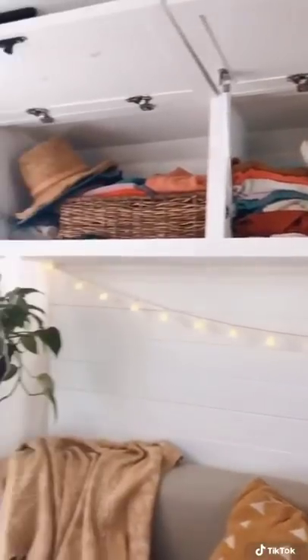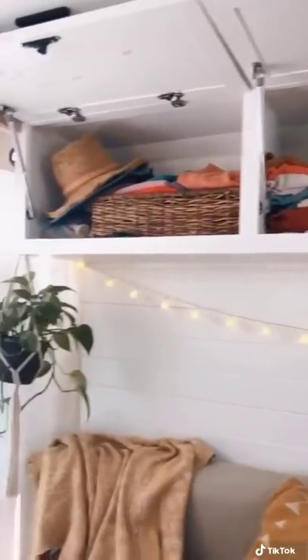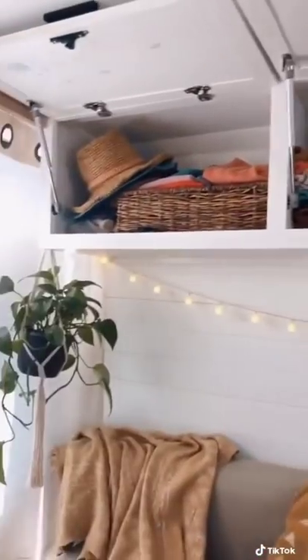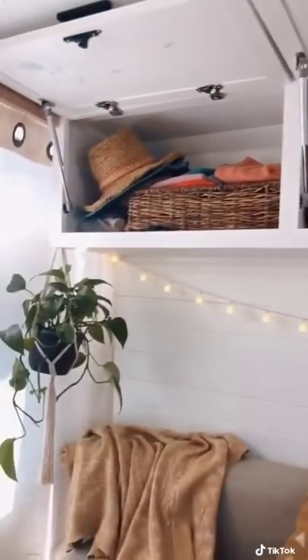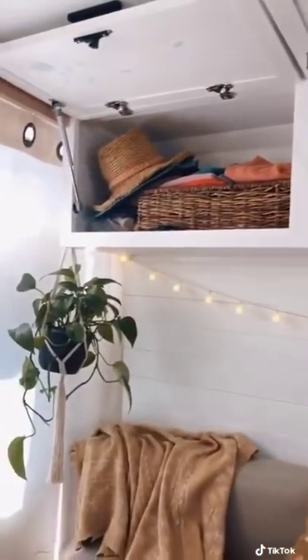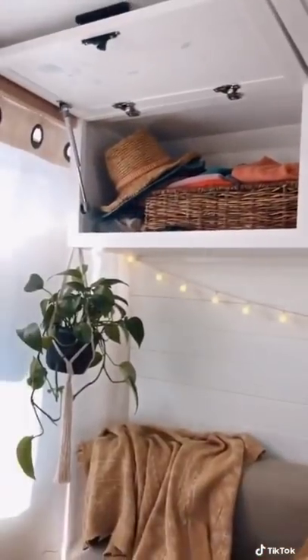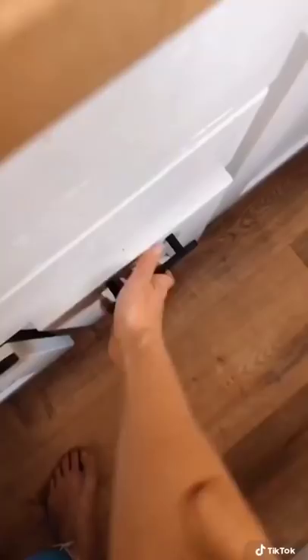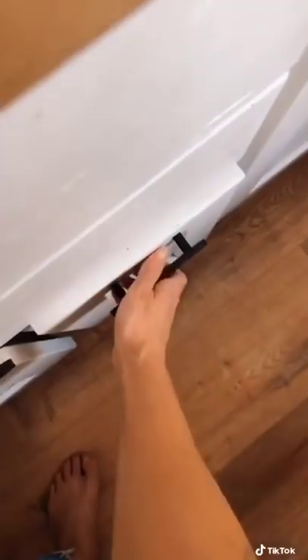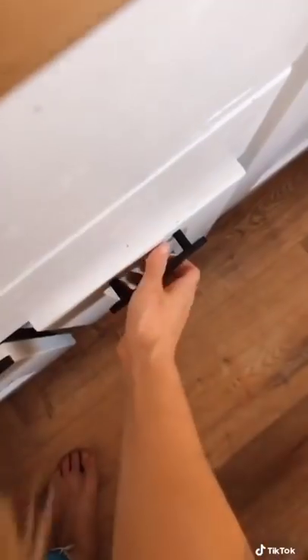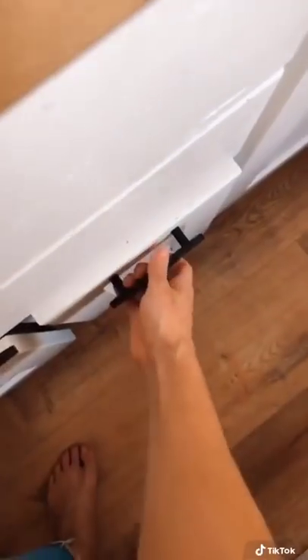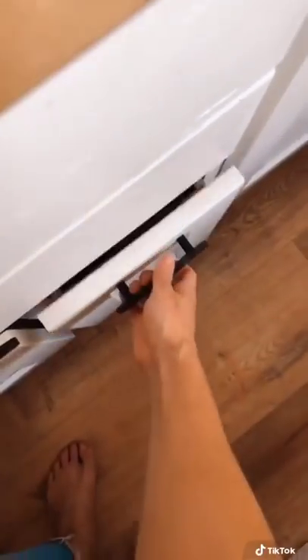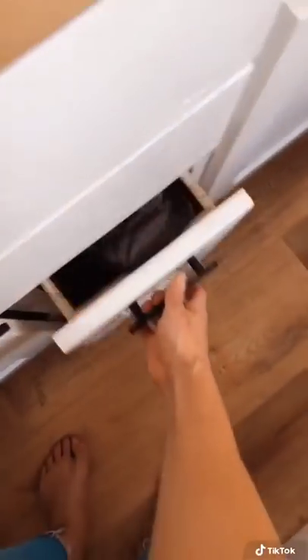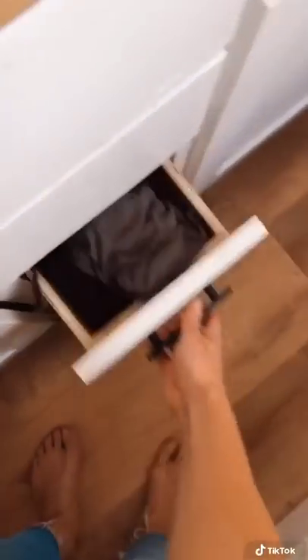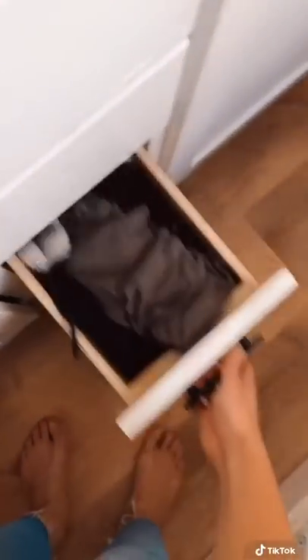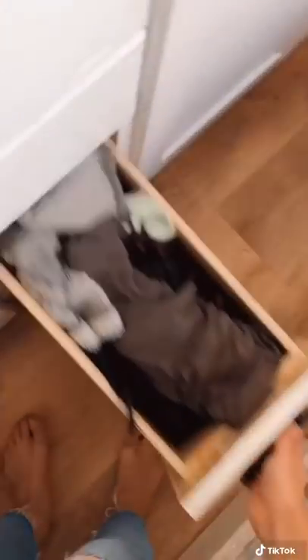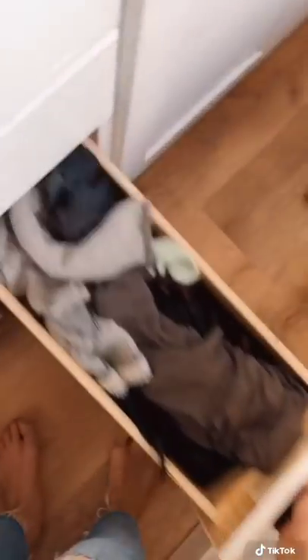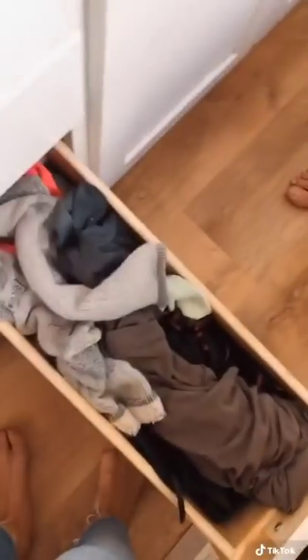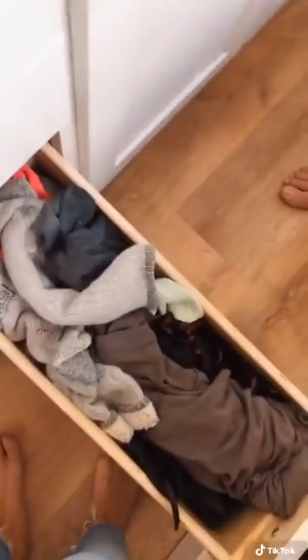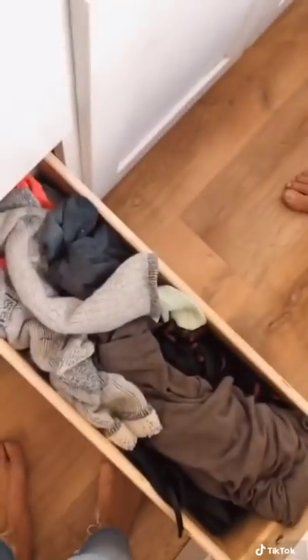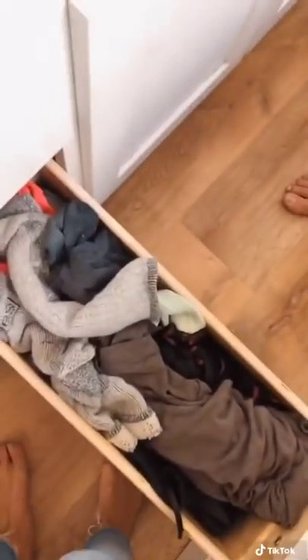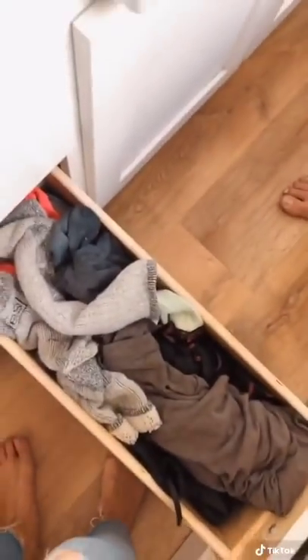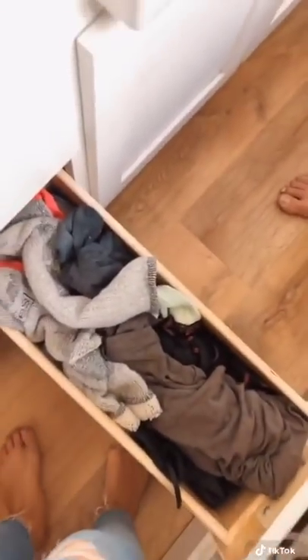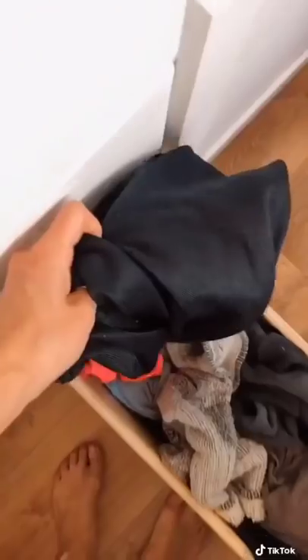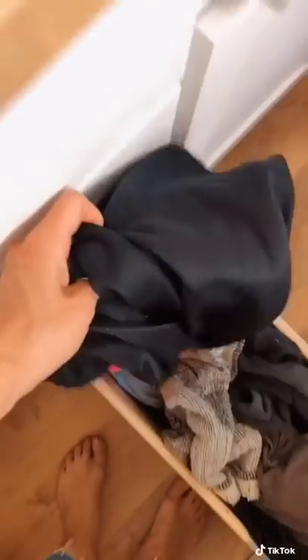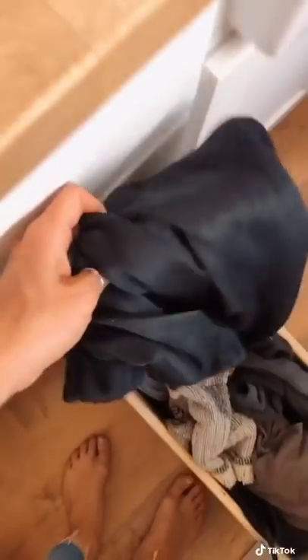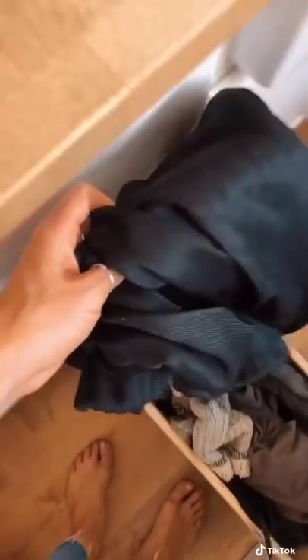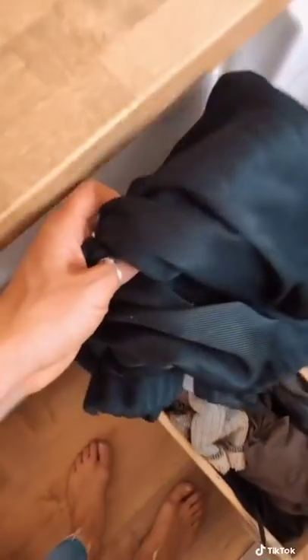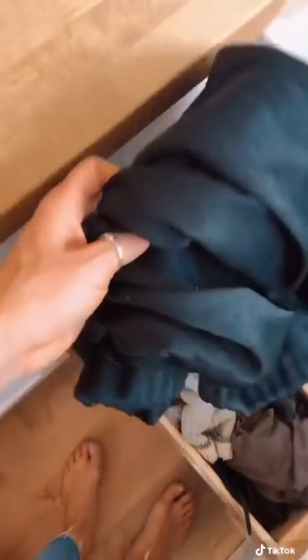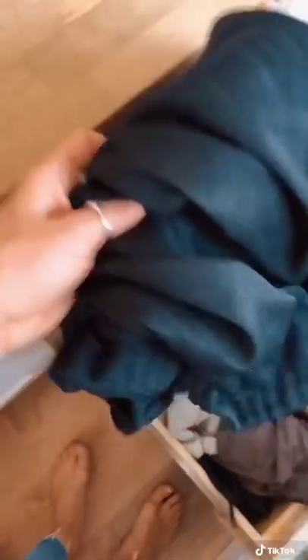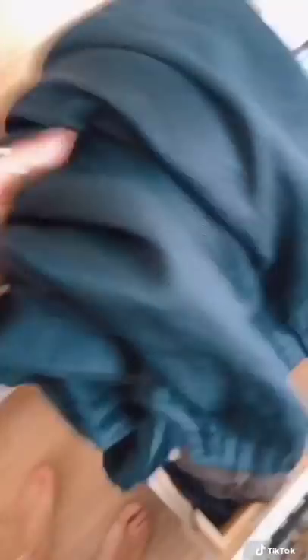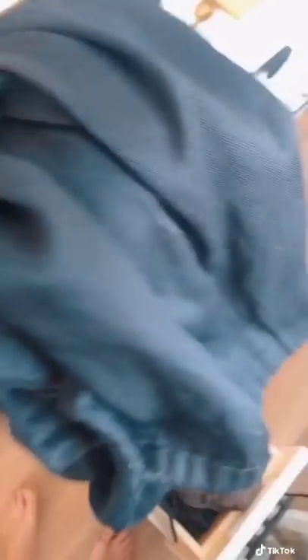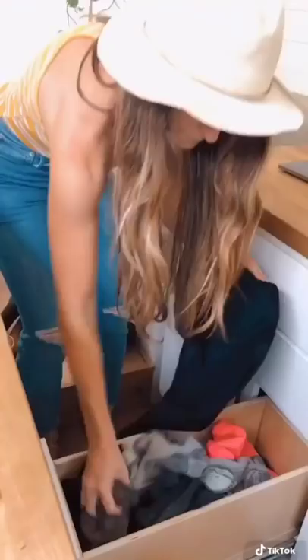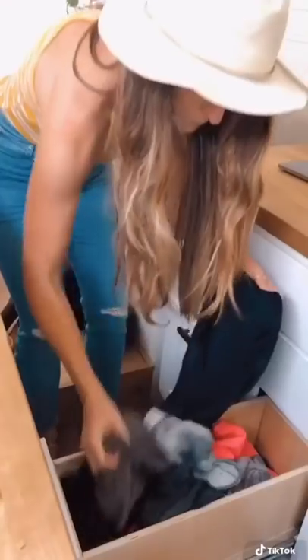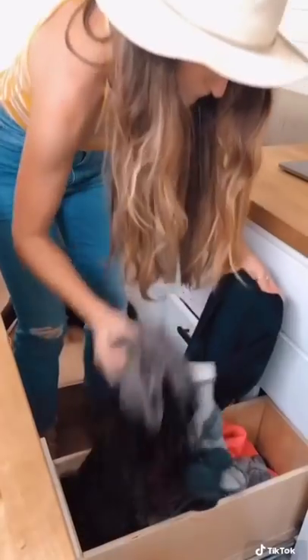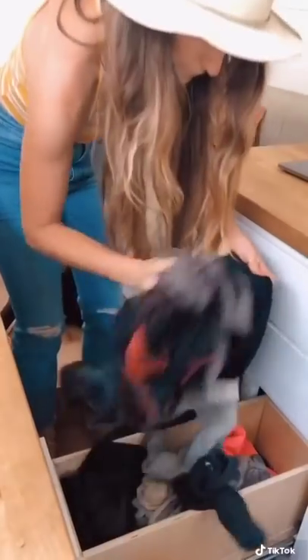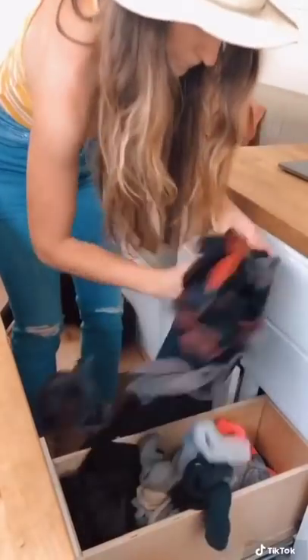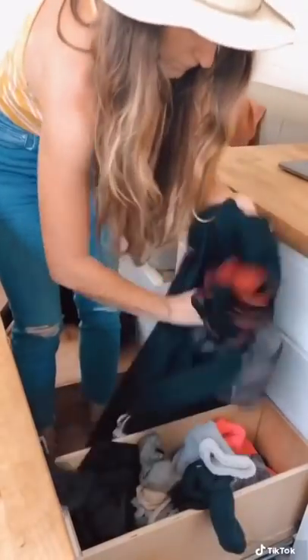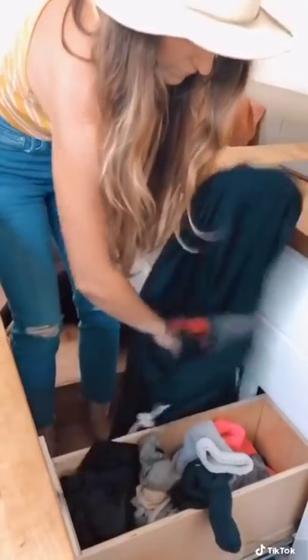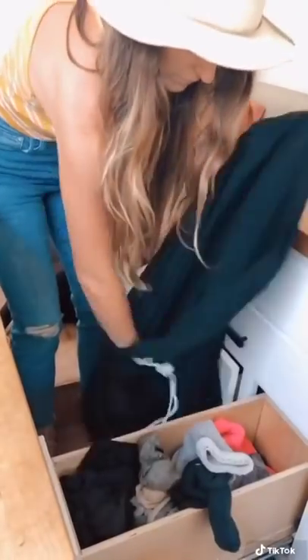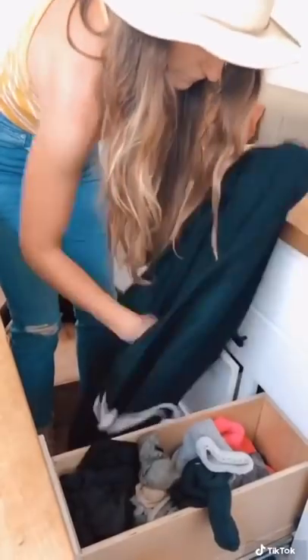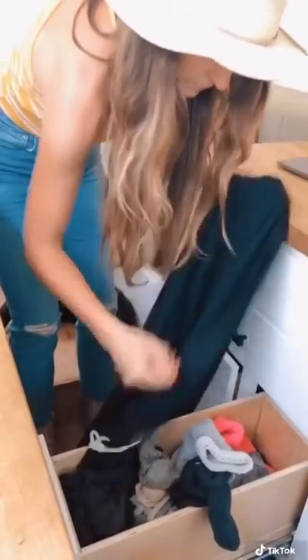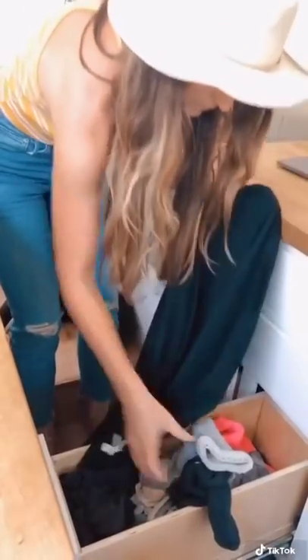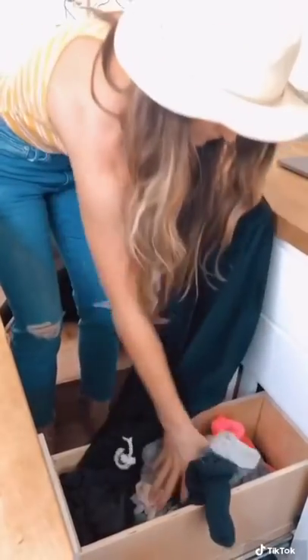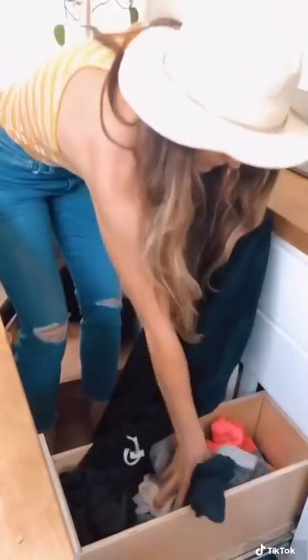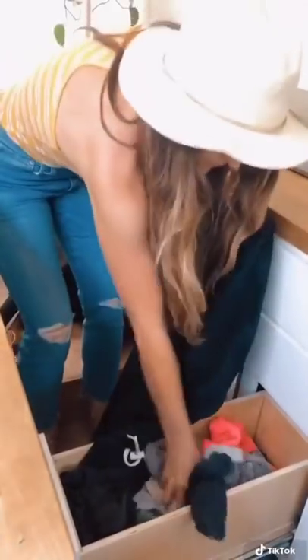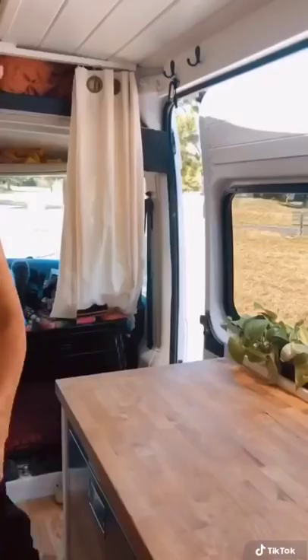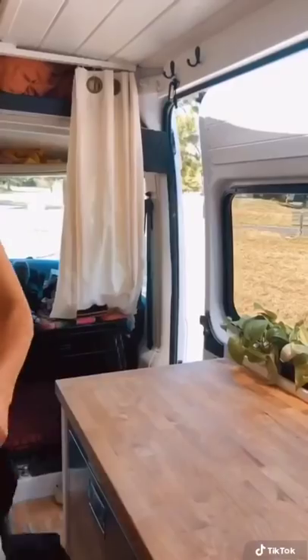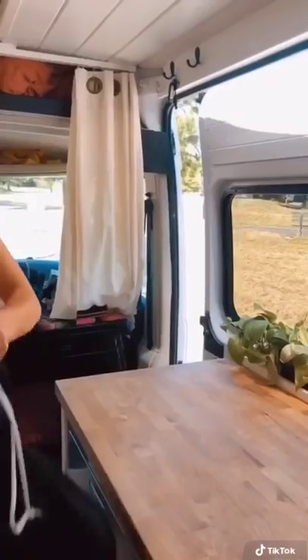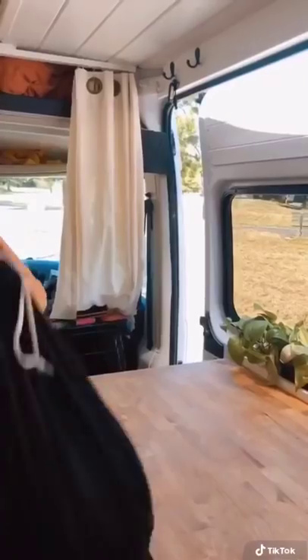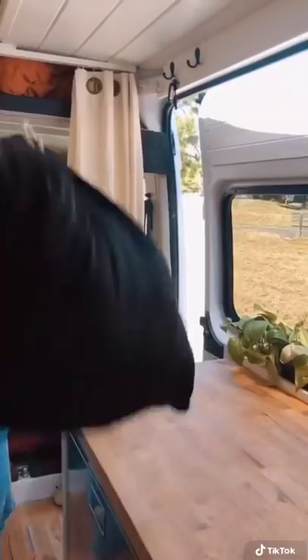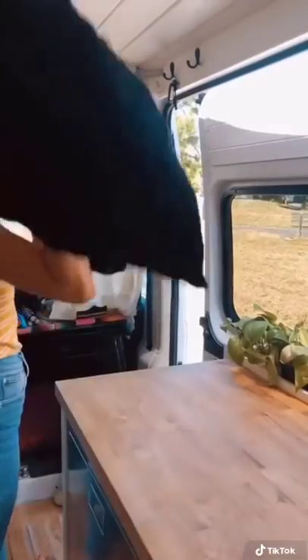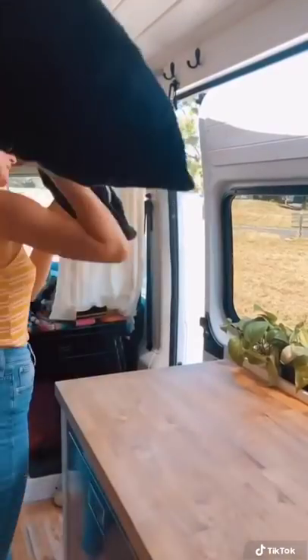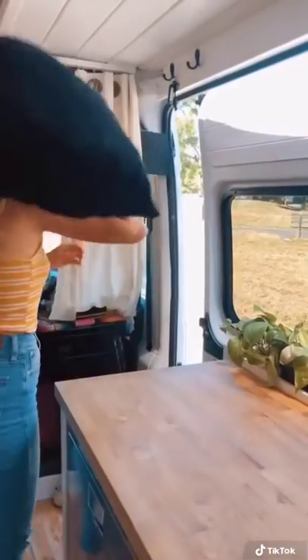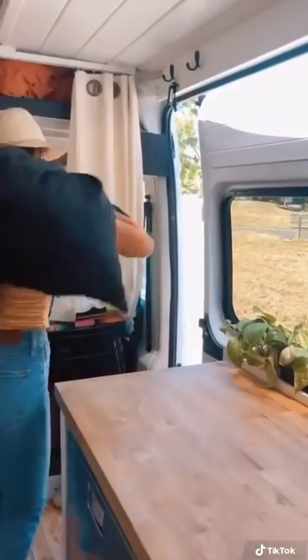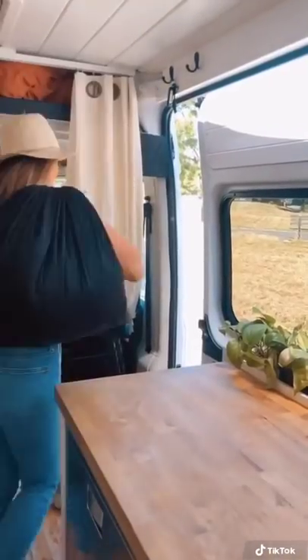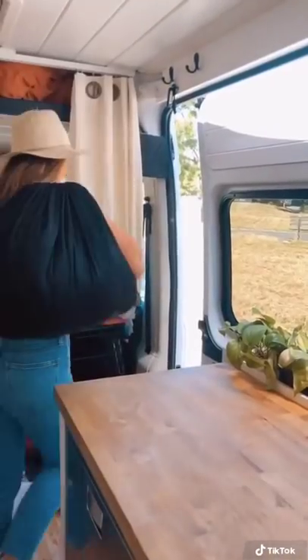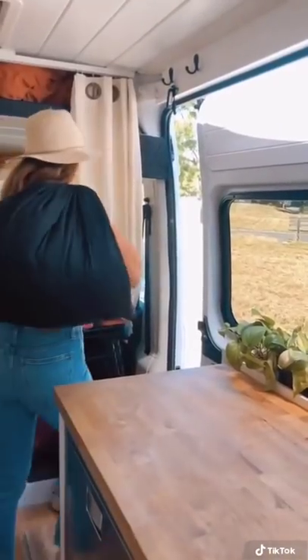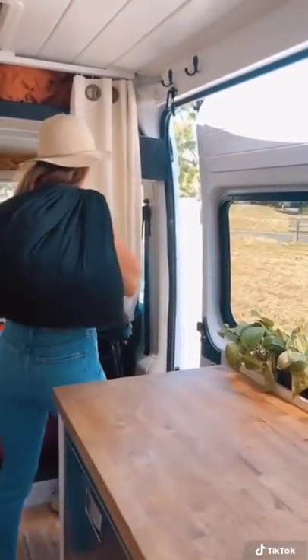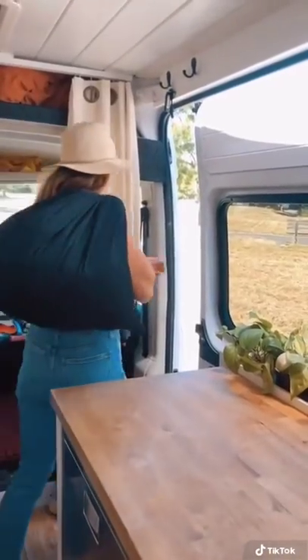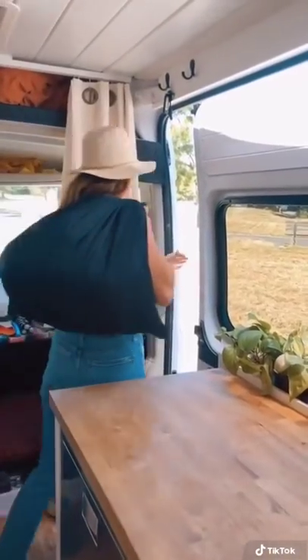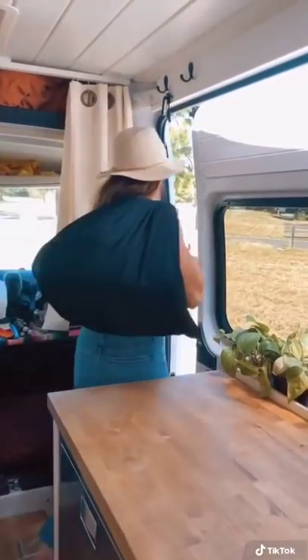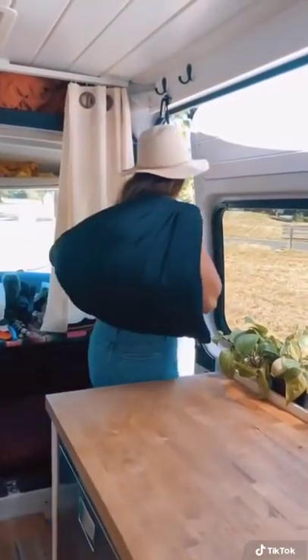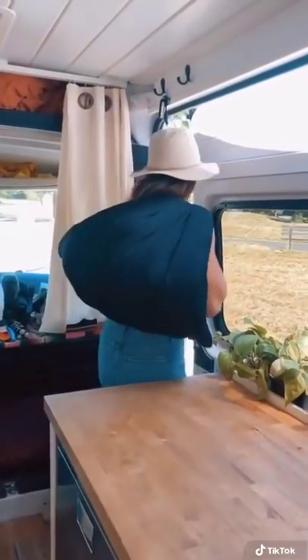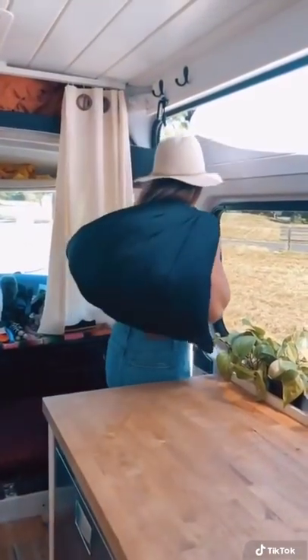Next up, laundry. We keep all of our dirty clothes in this drawer and we use this black bag to transport everything from the van to the laundromat.